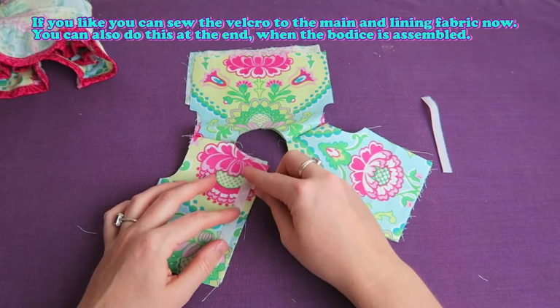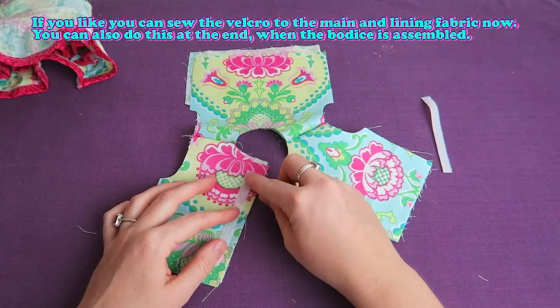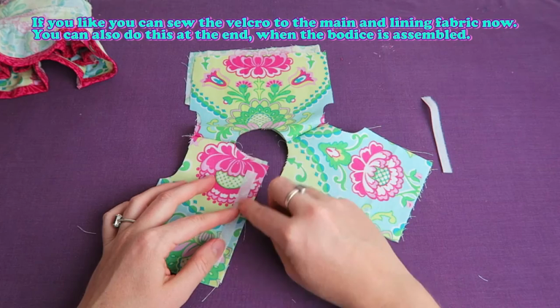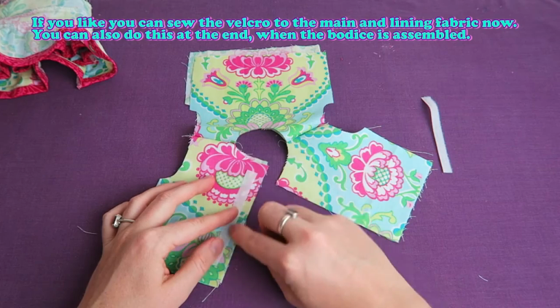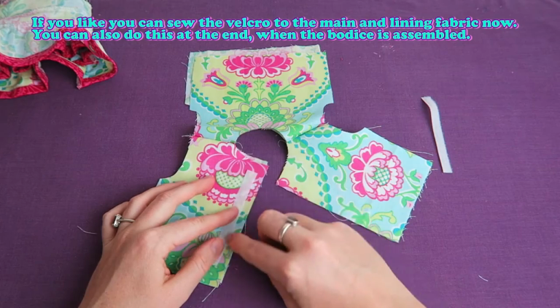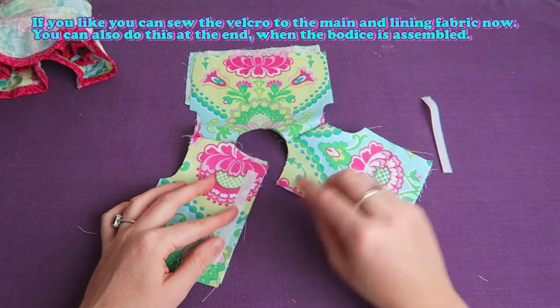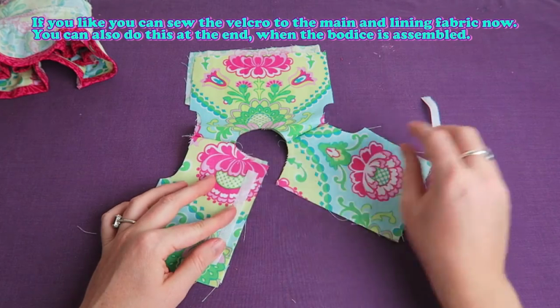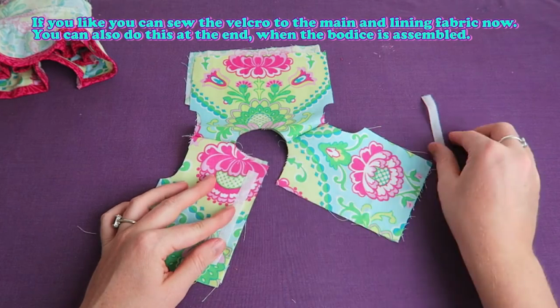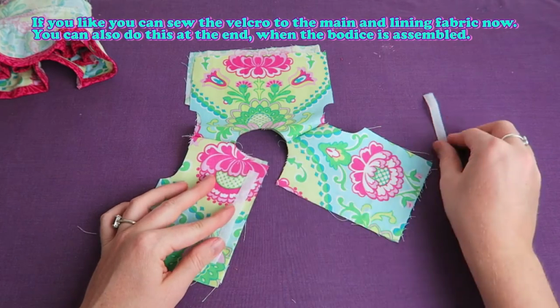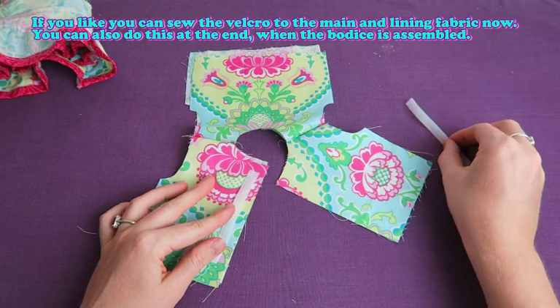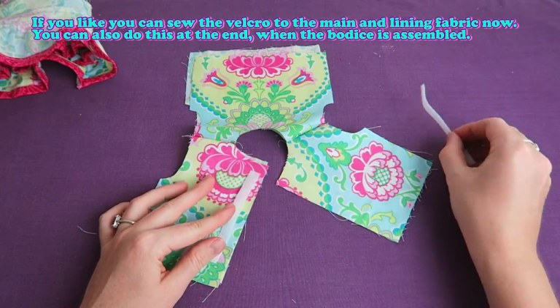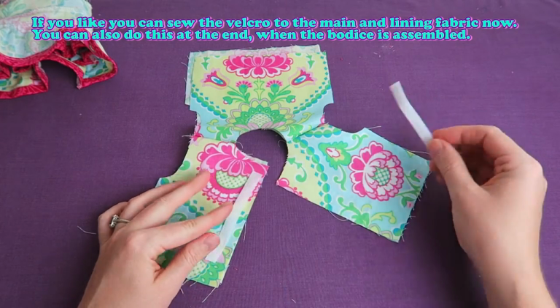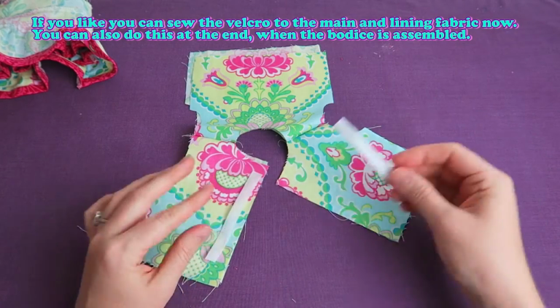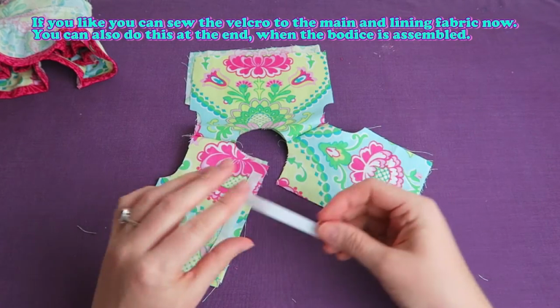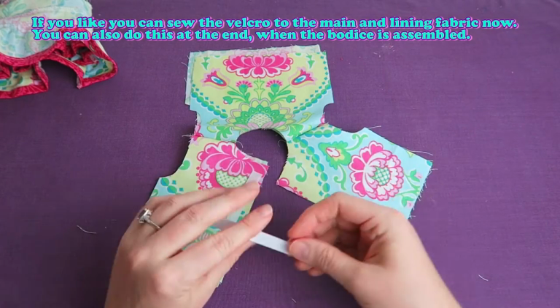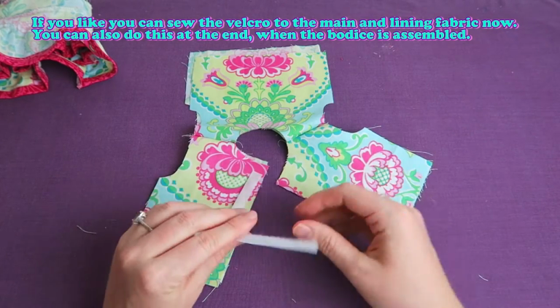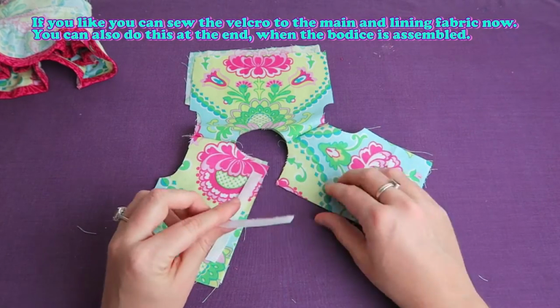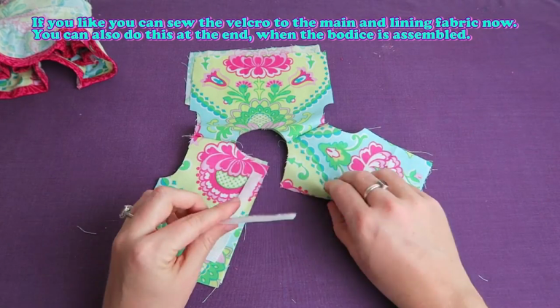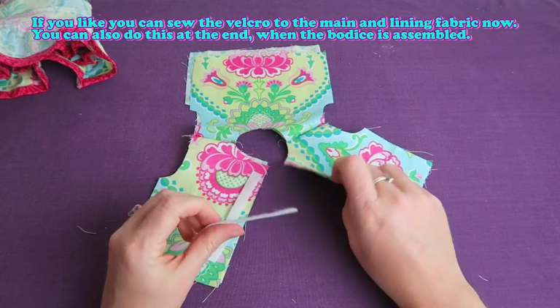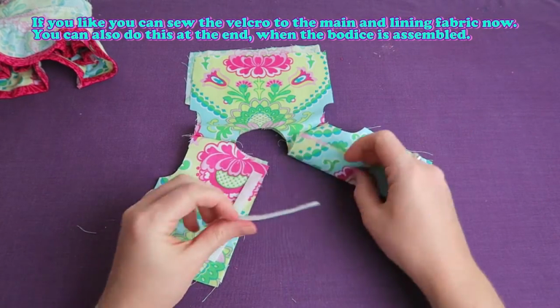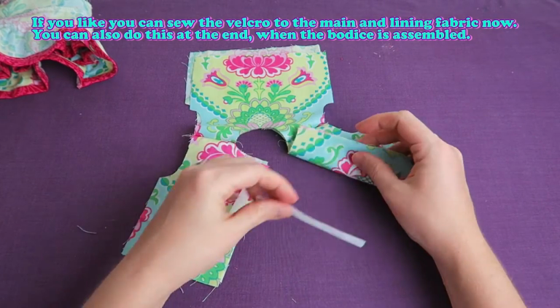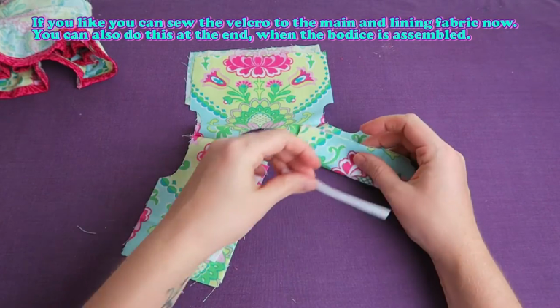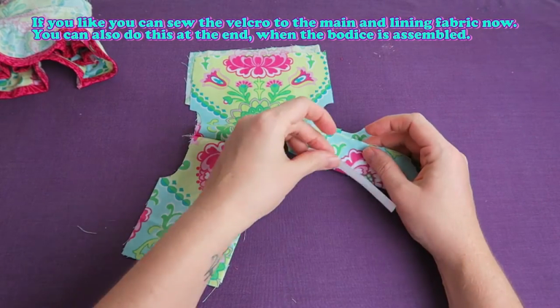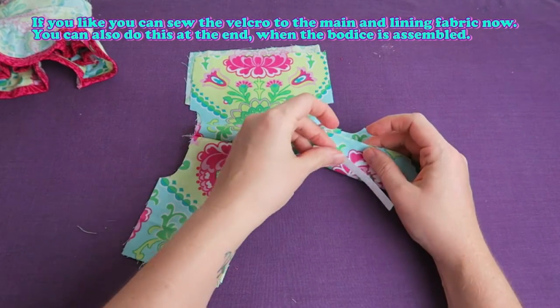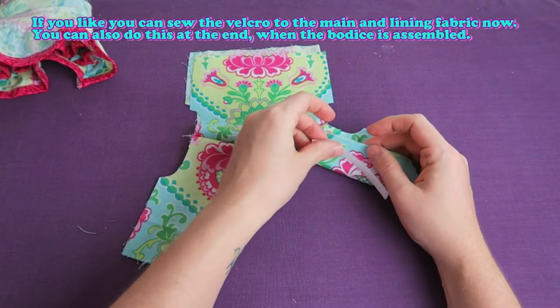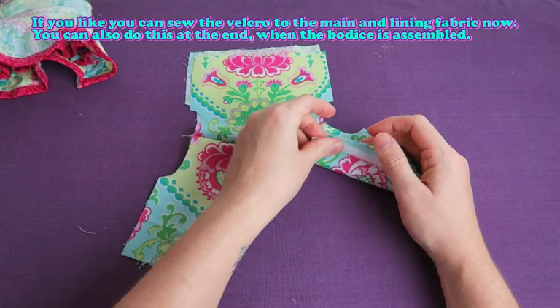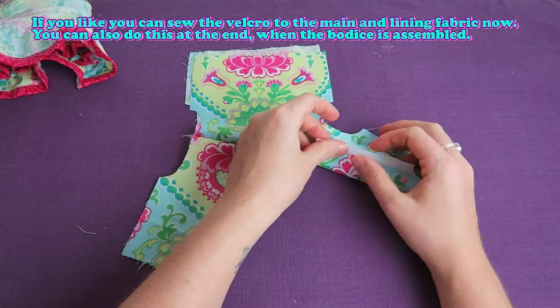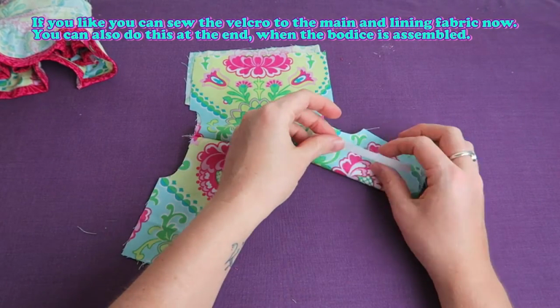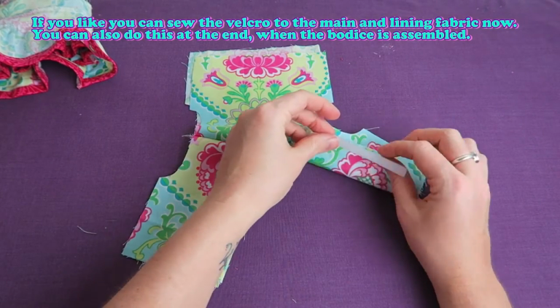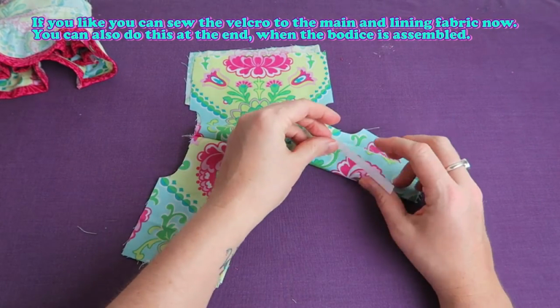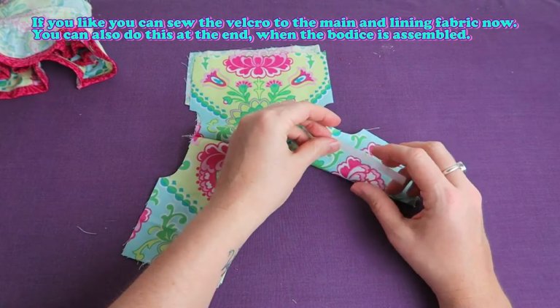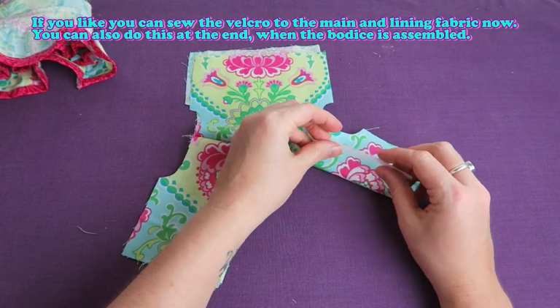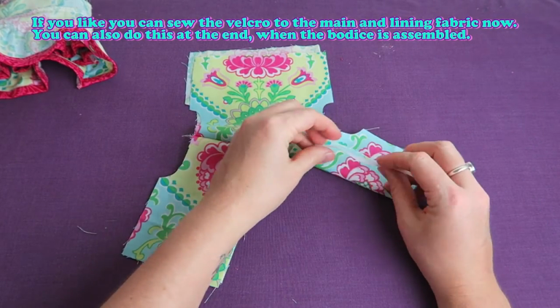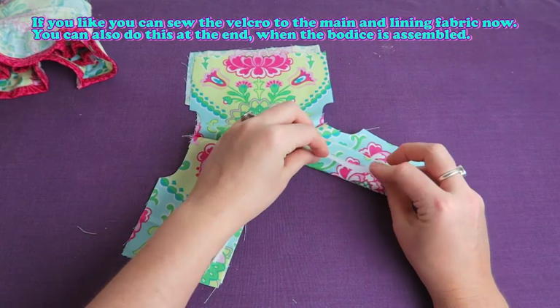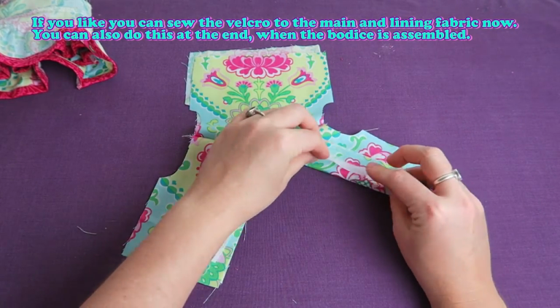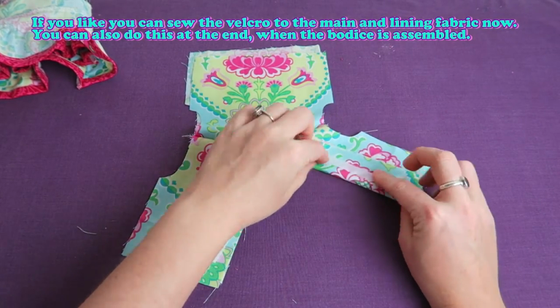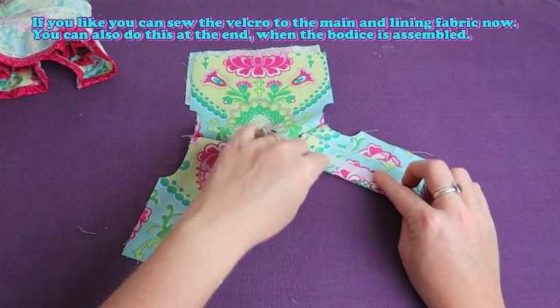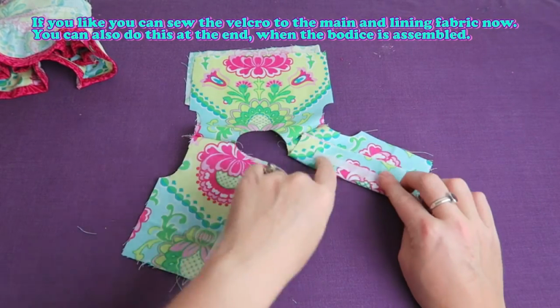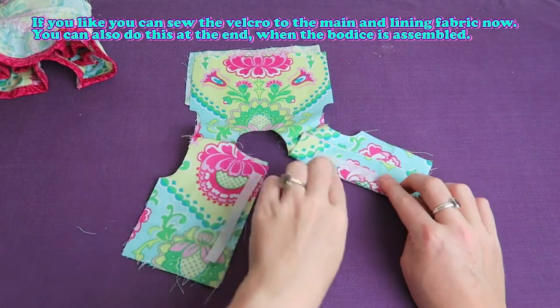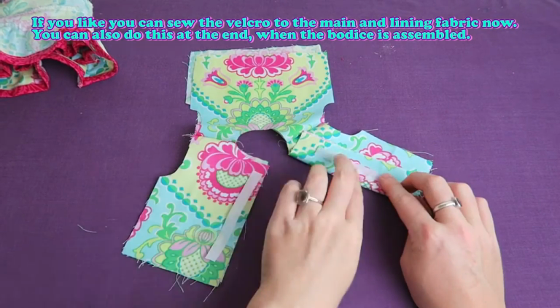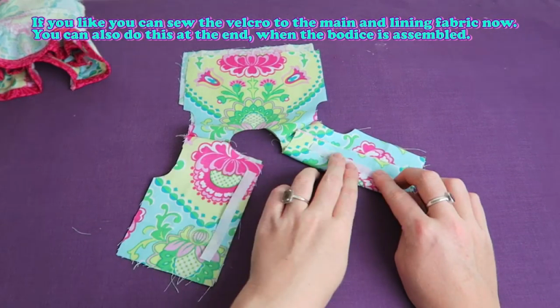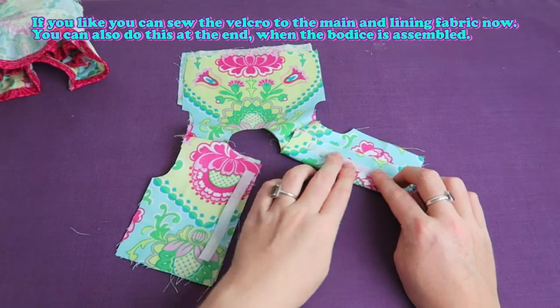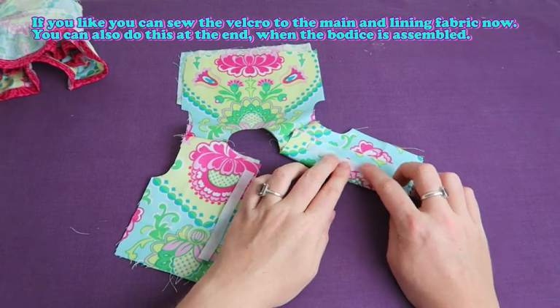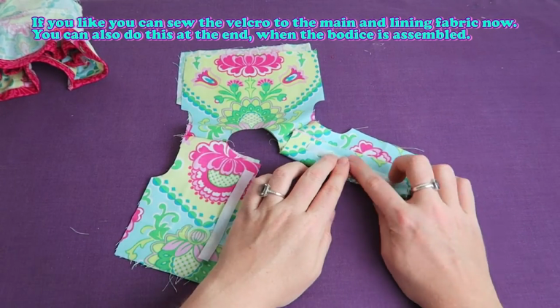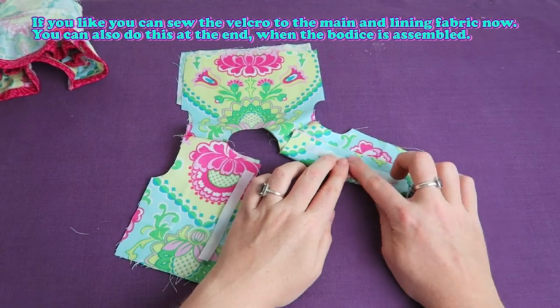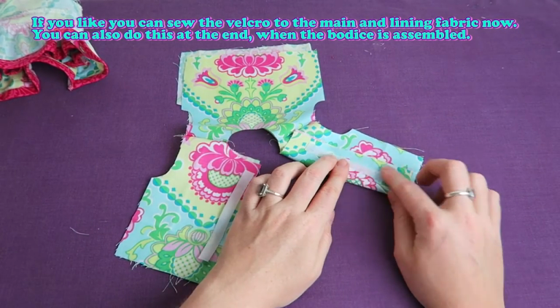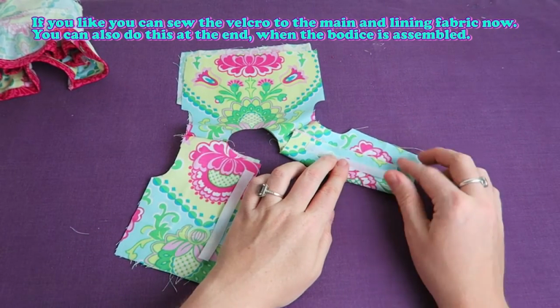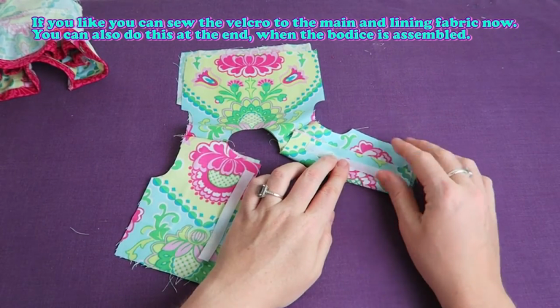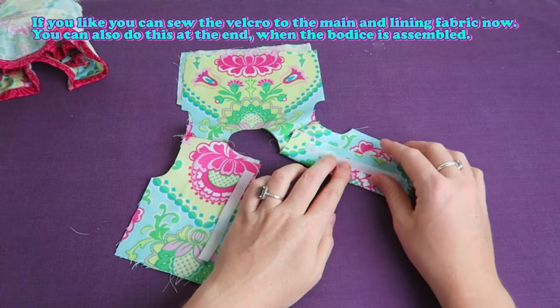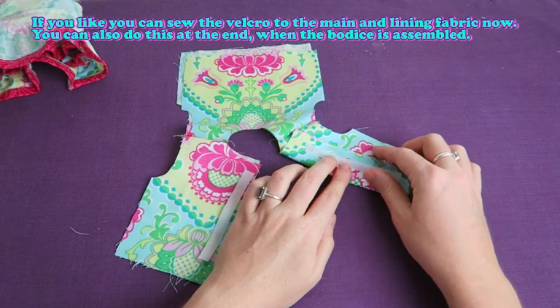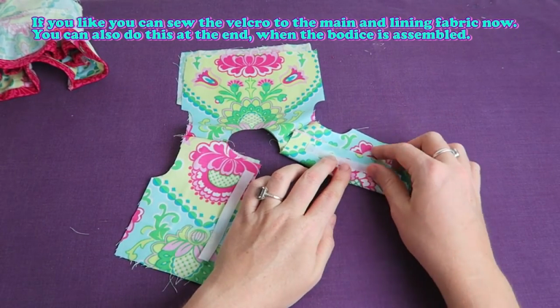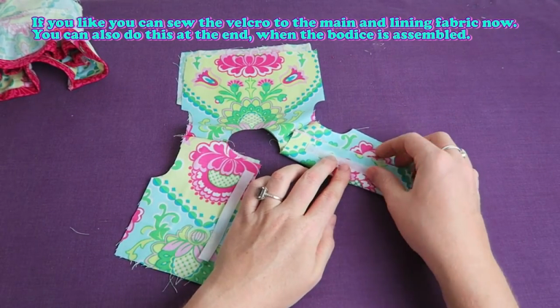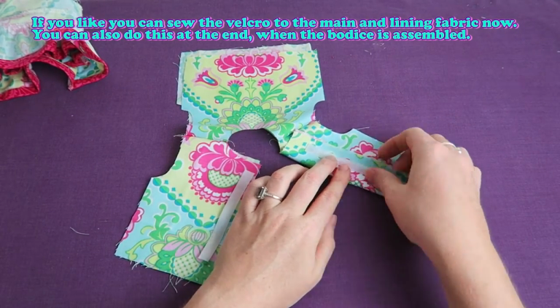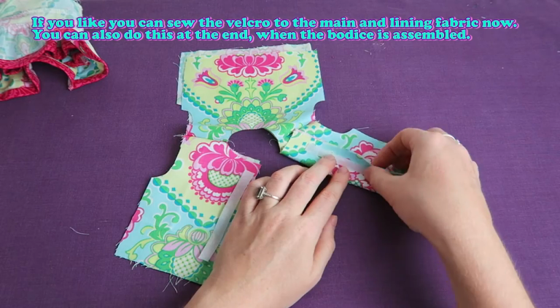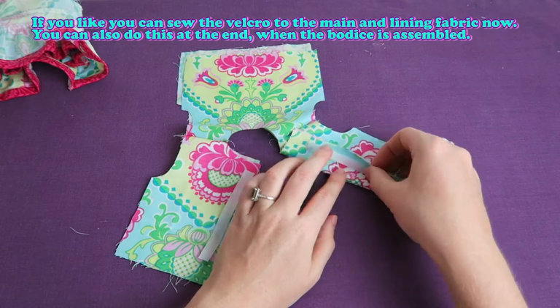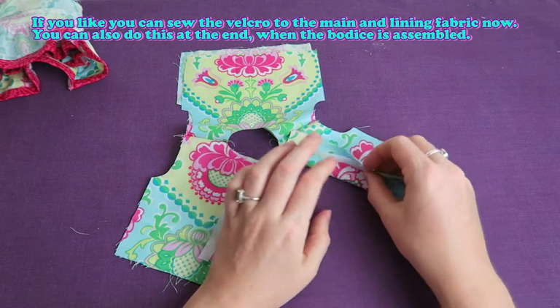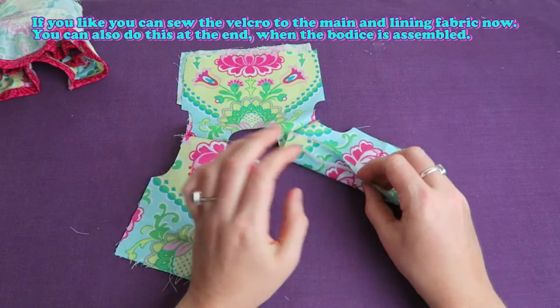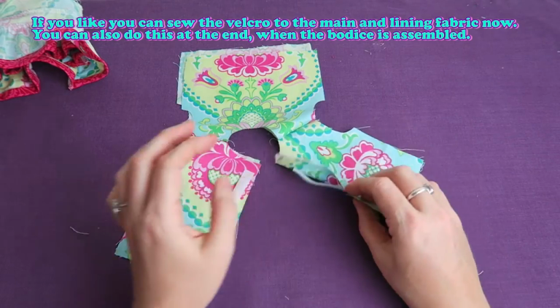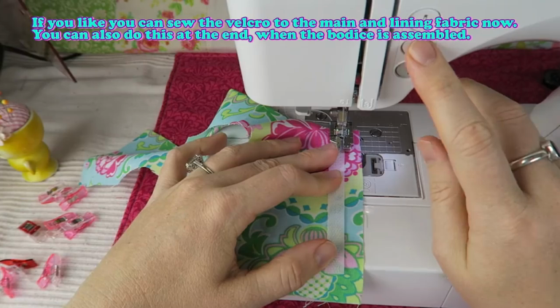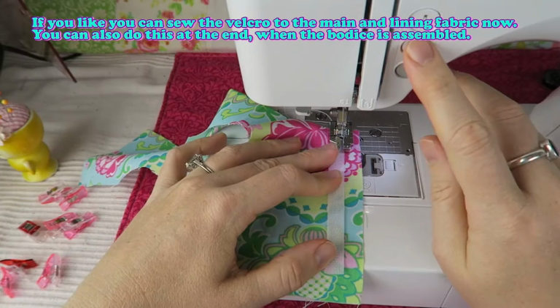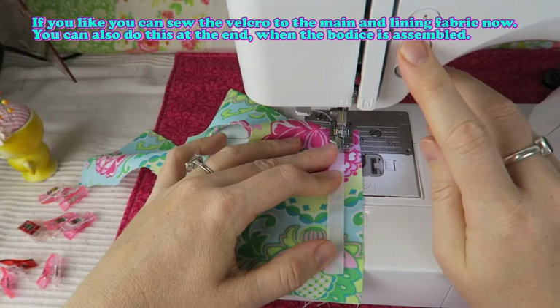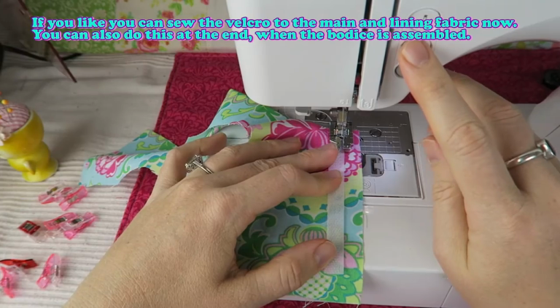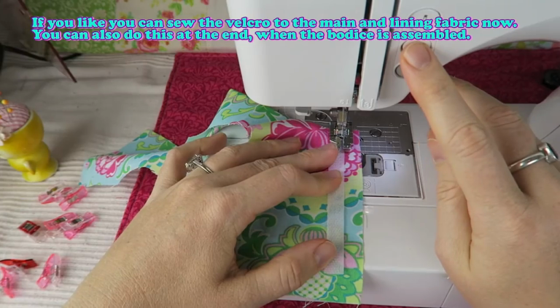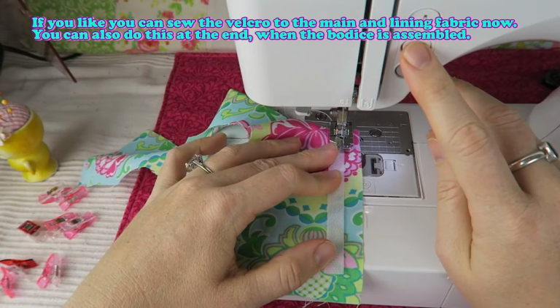If you like you can sew the velcro to the main and lining fabric now. You can also do this at the end when the bodice is assembled.